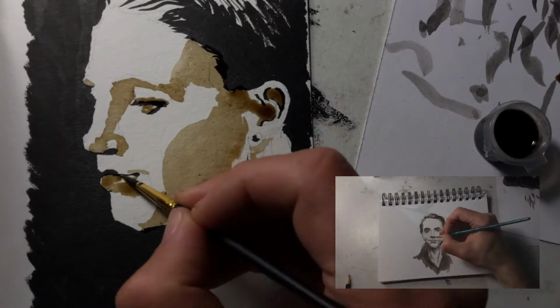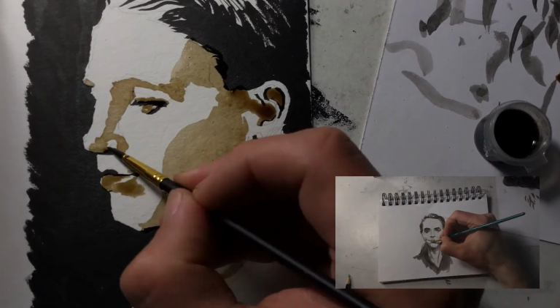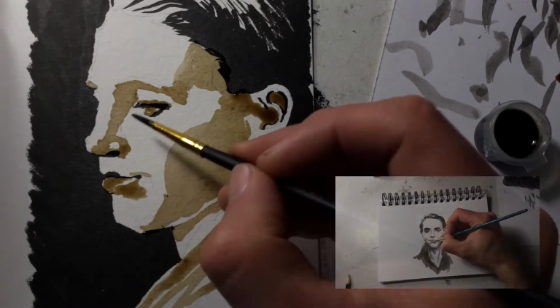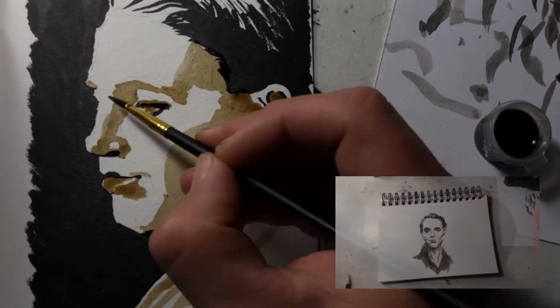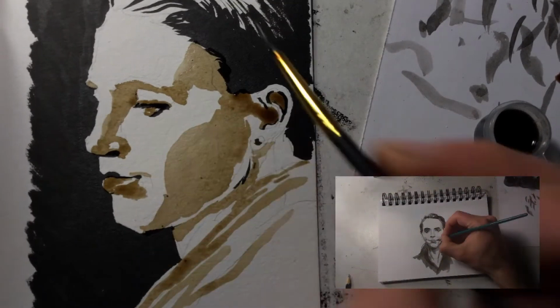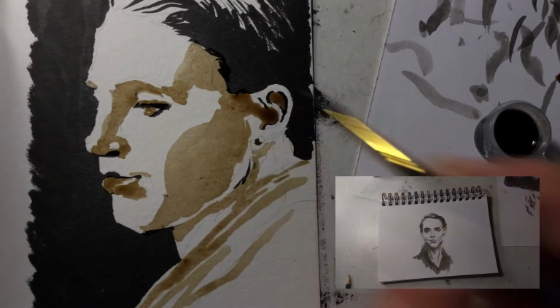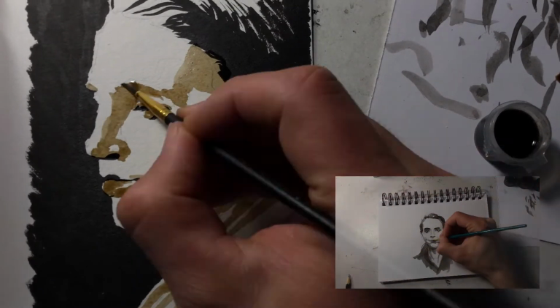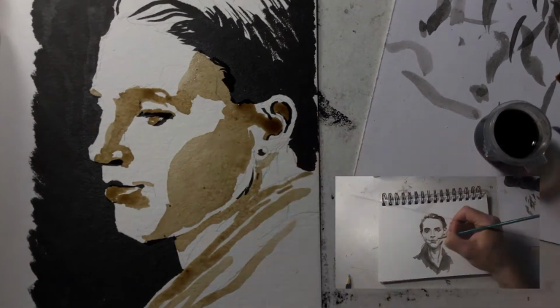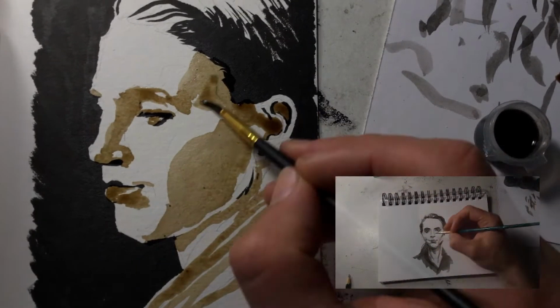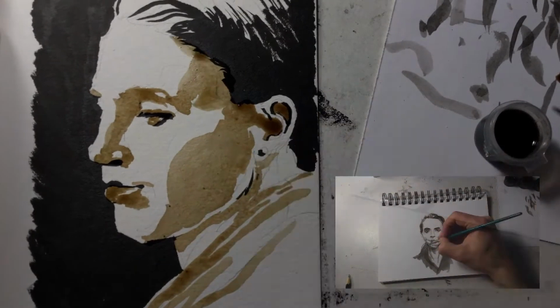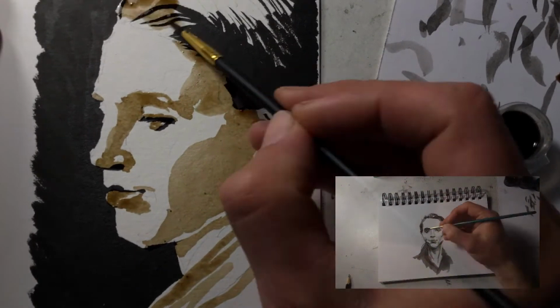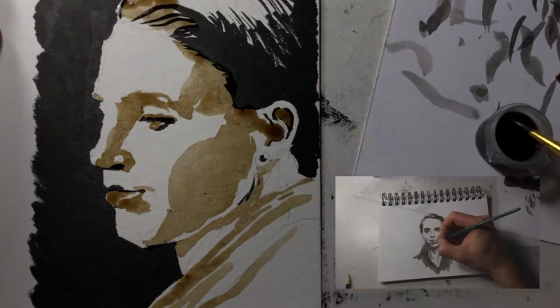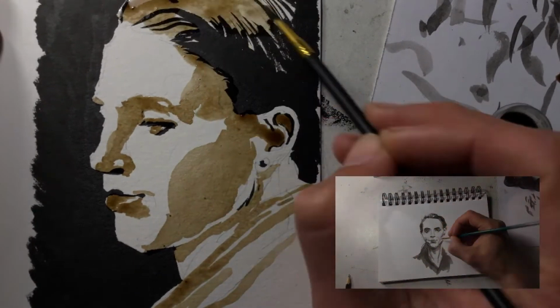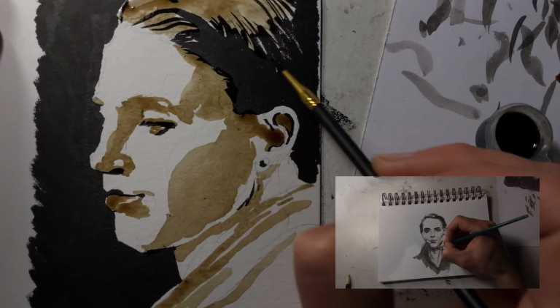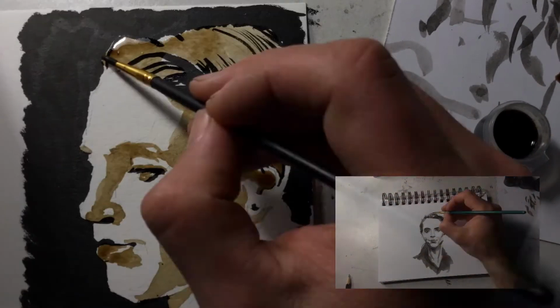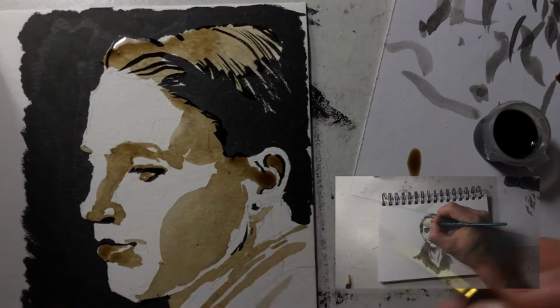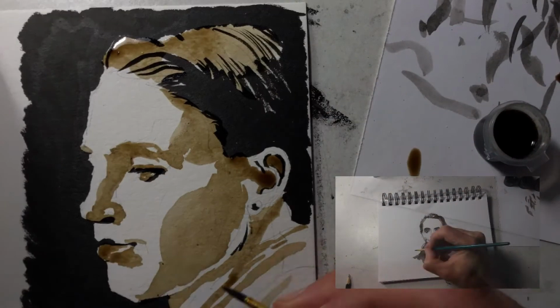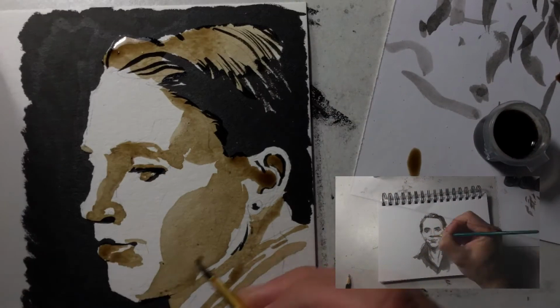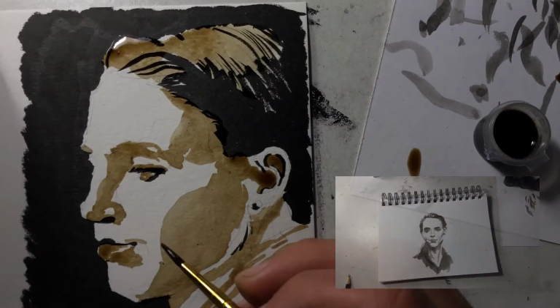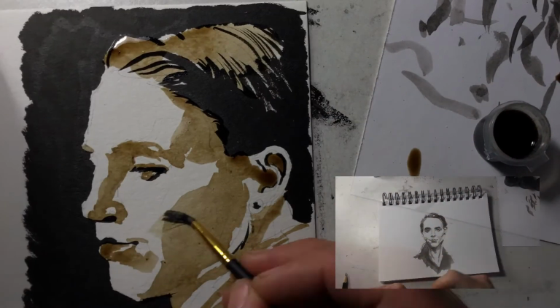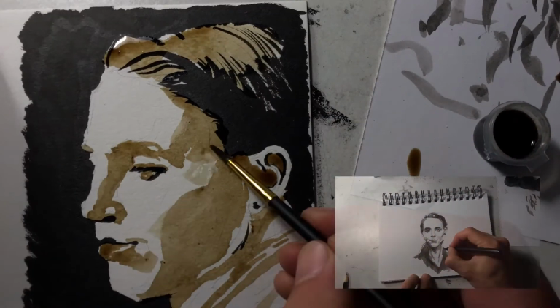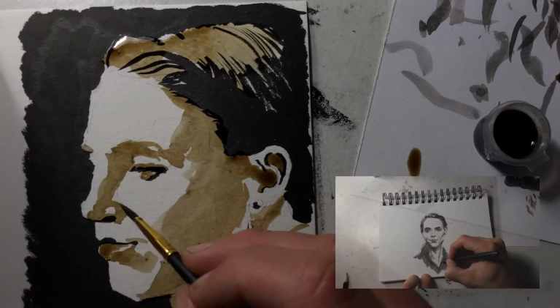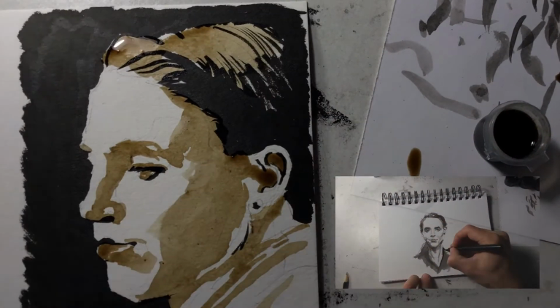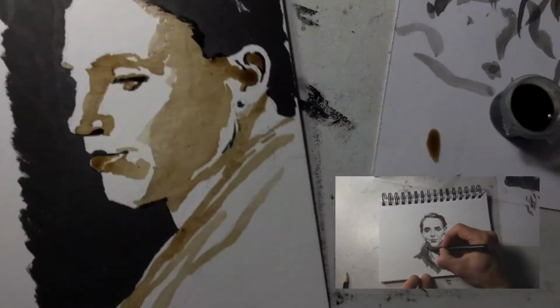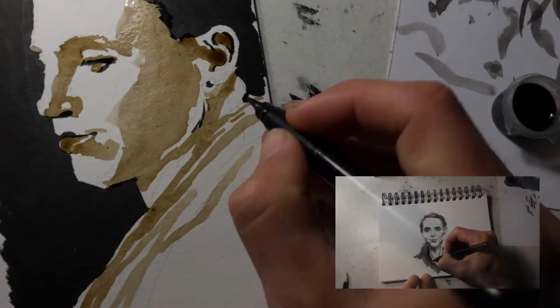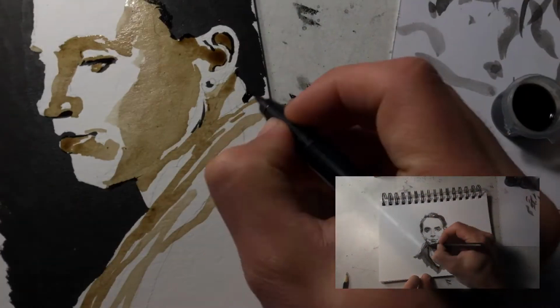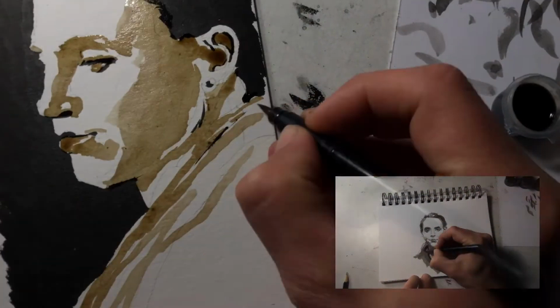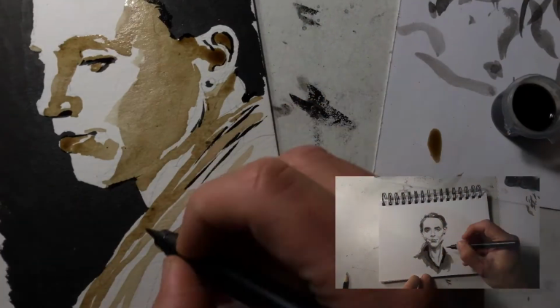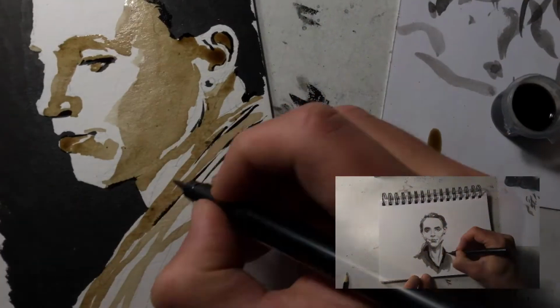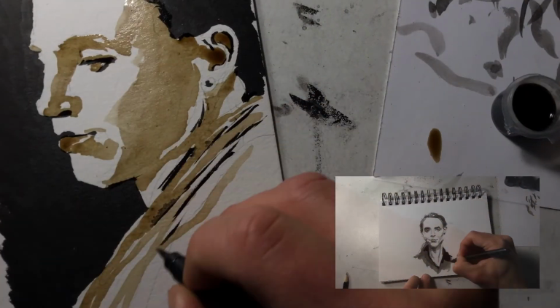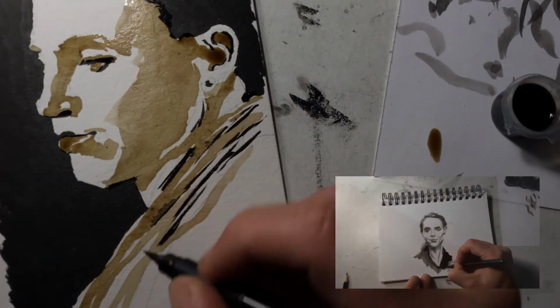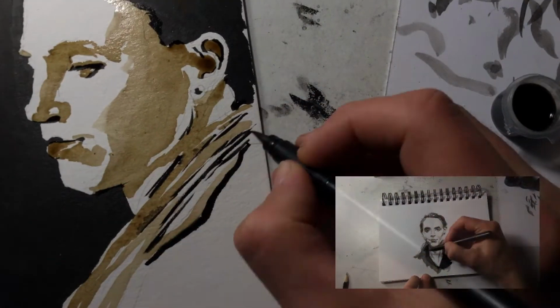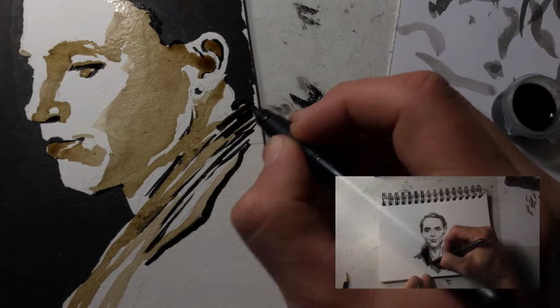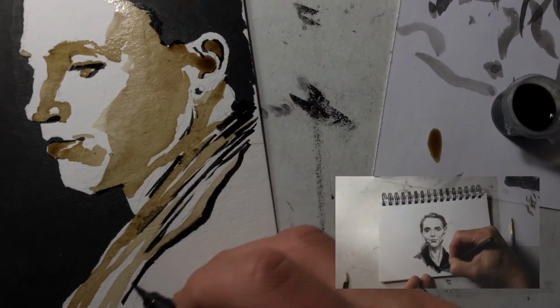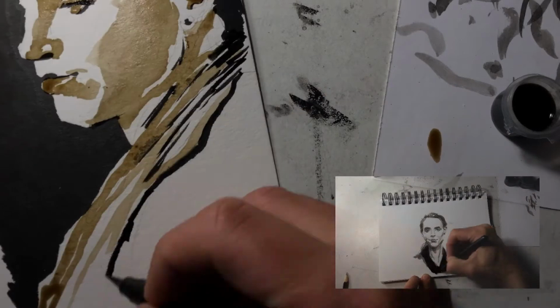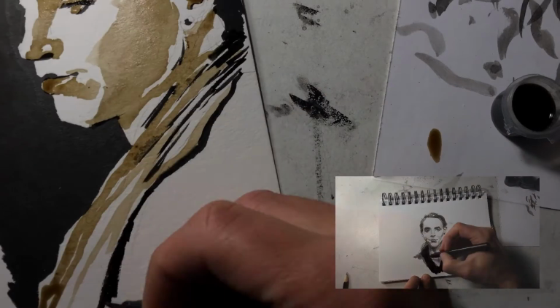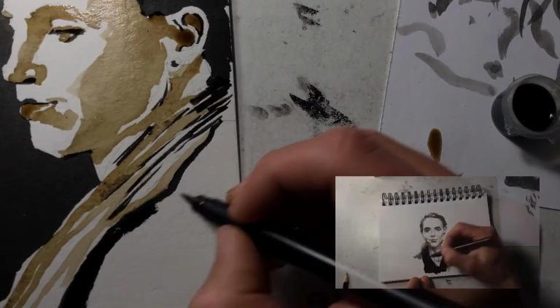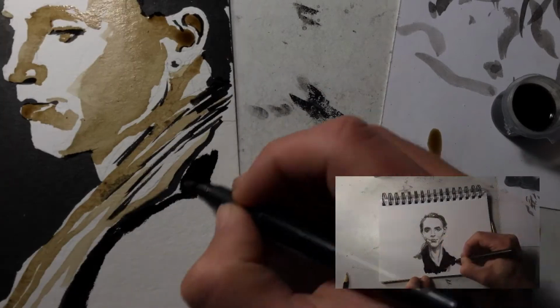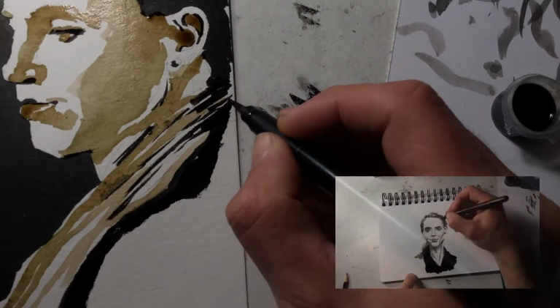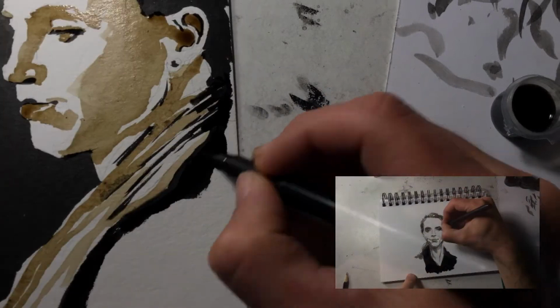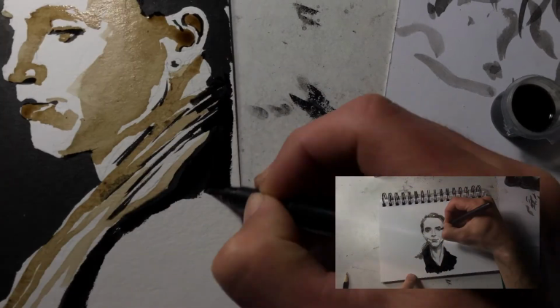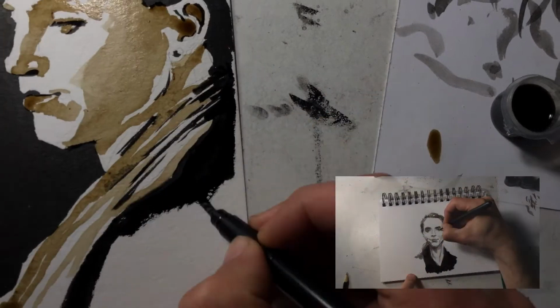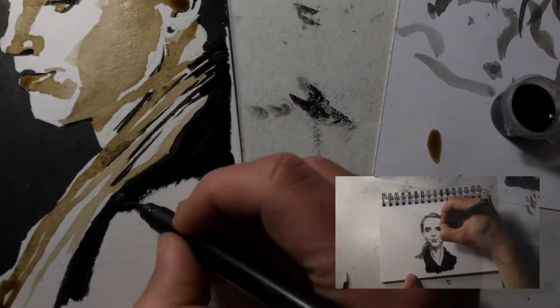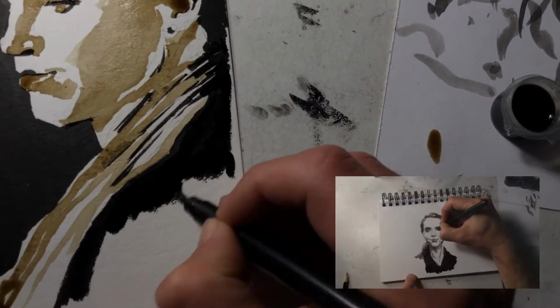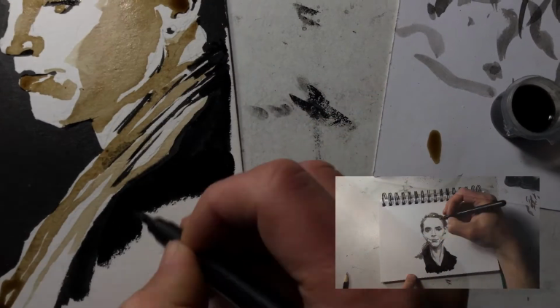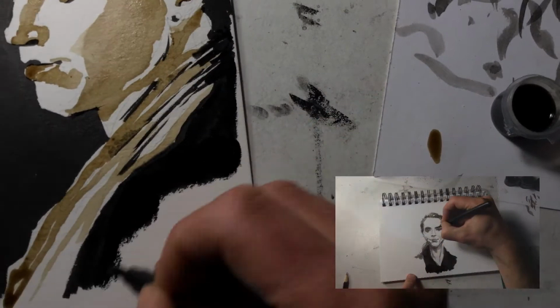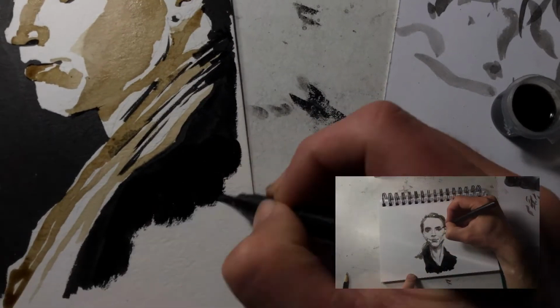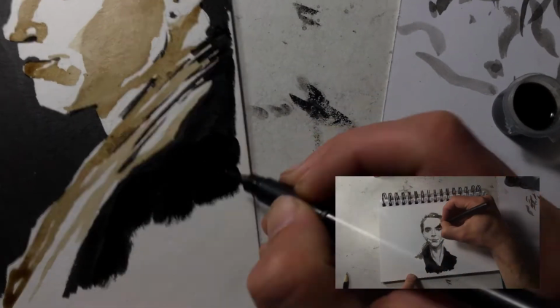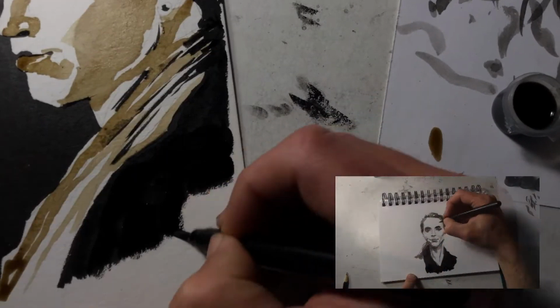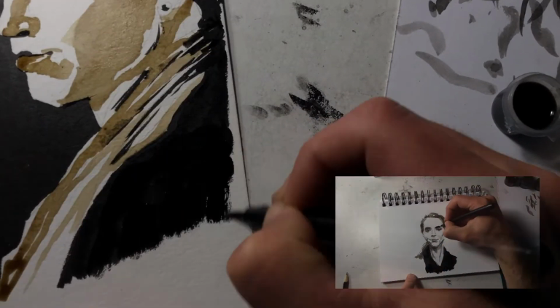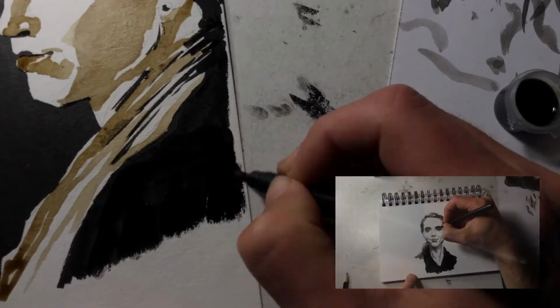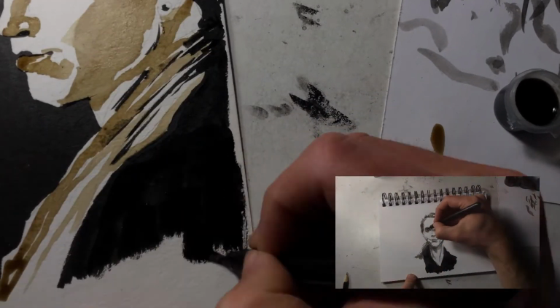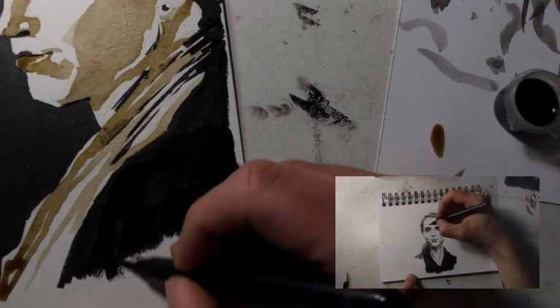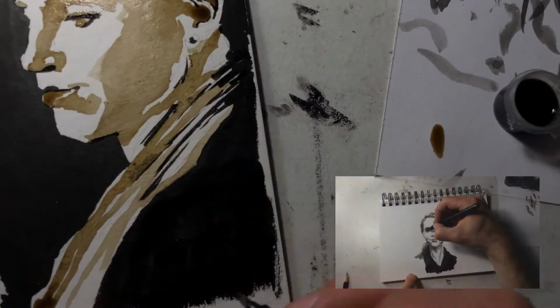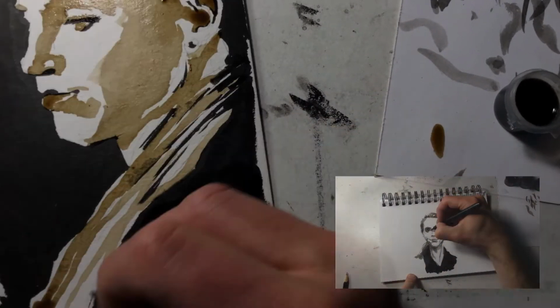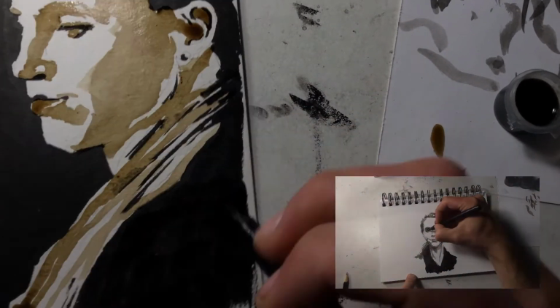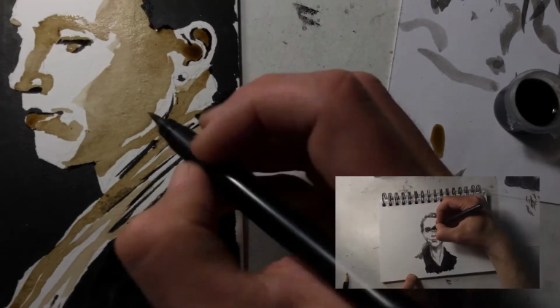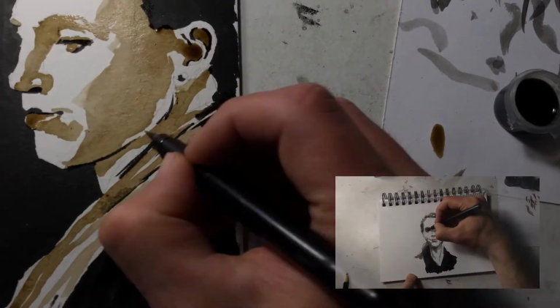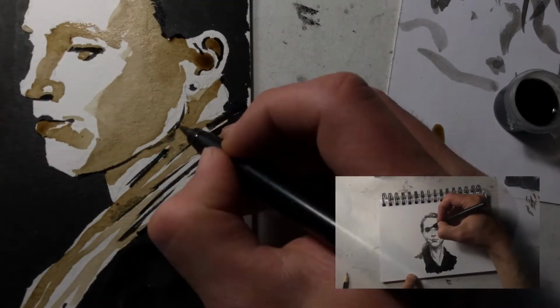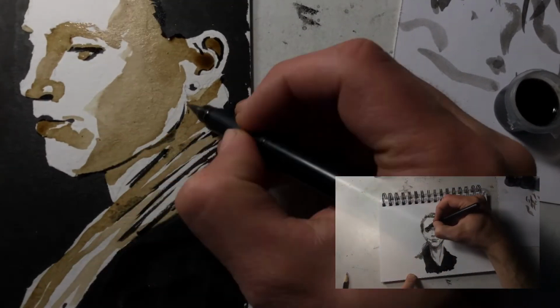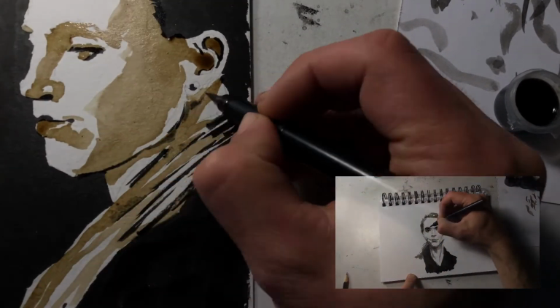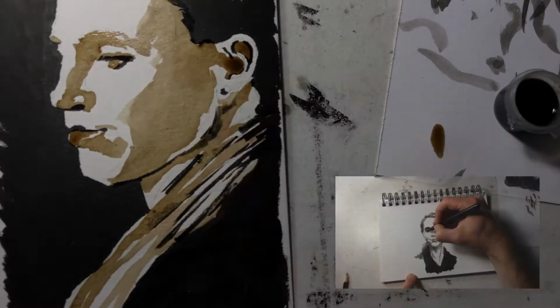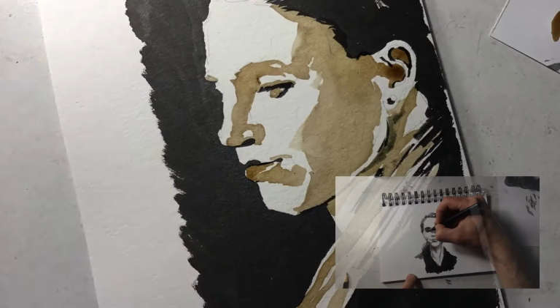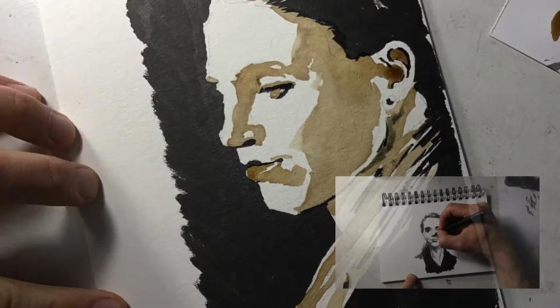And also just recording a voiceover, which took me a couple of tries. As for the drawings,